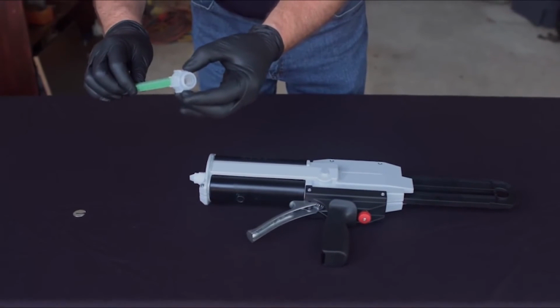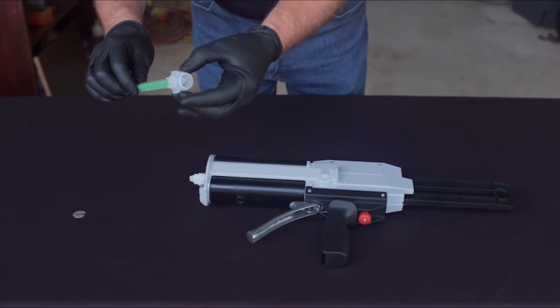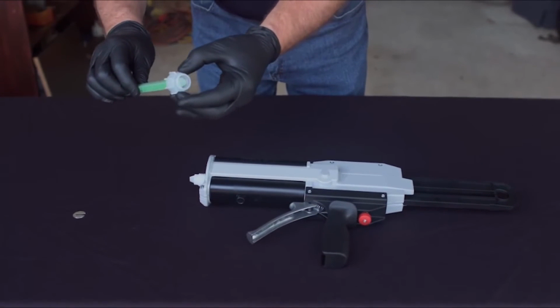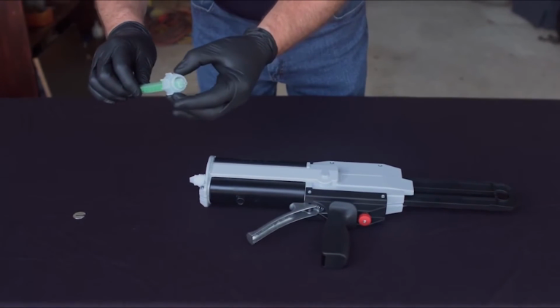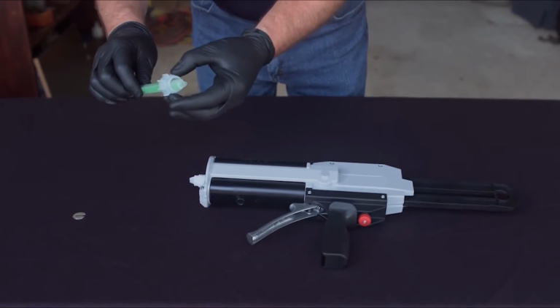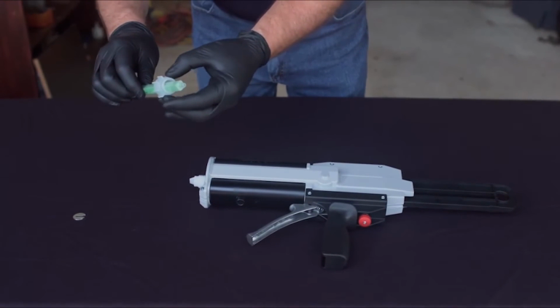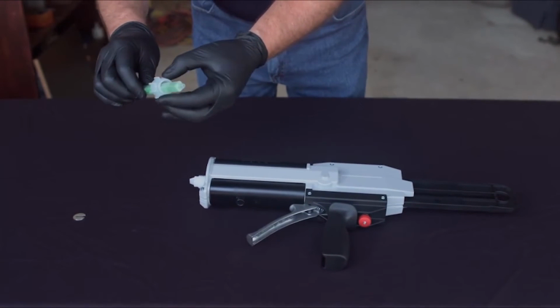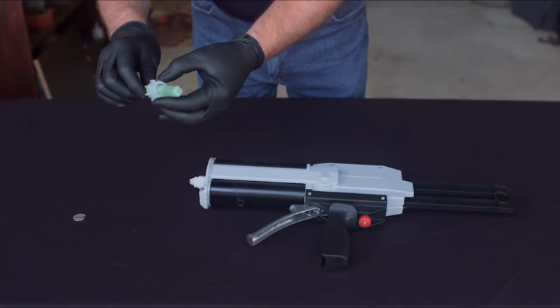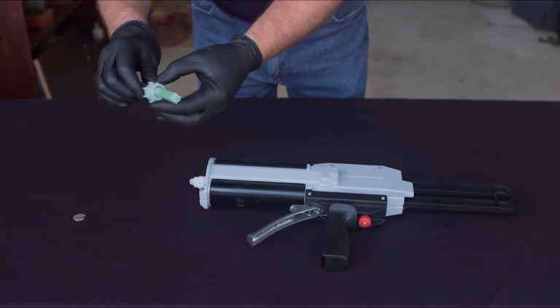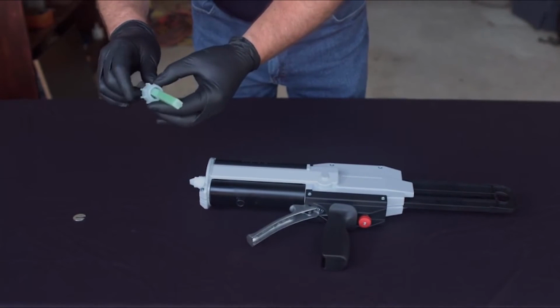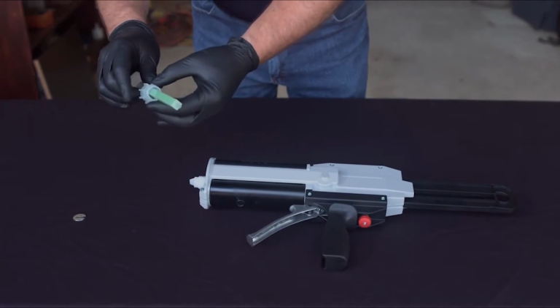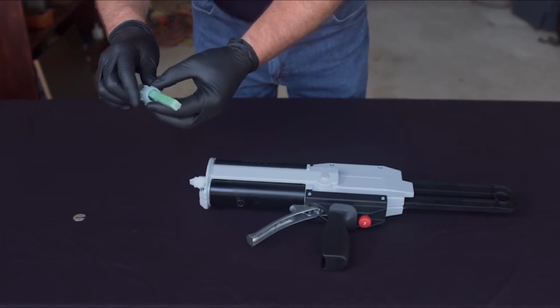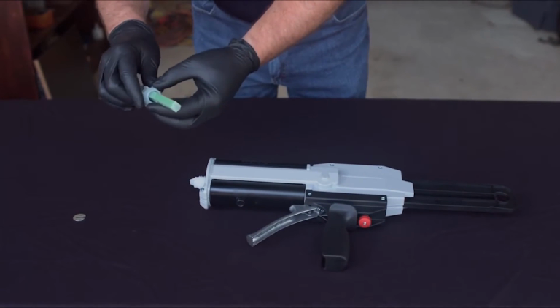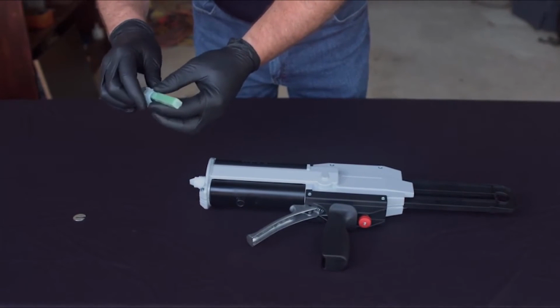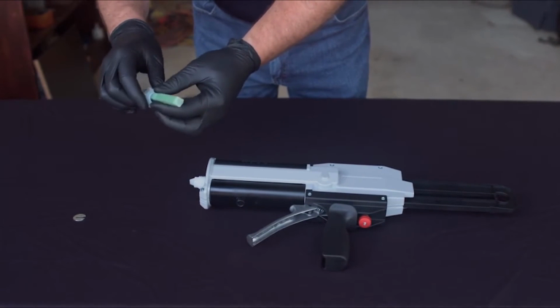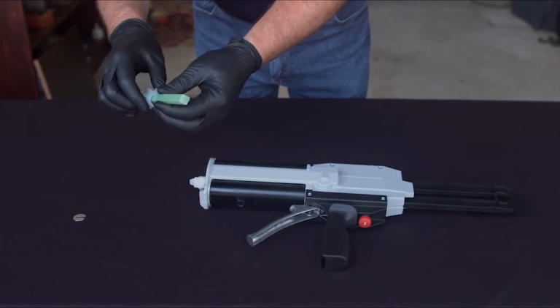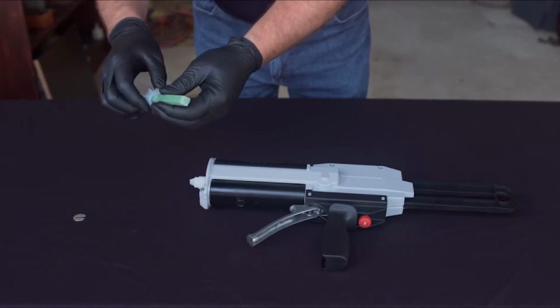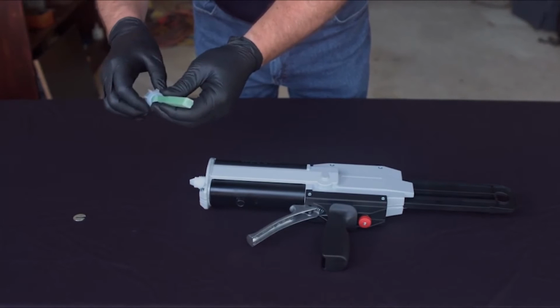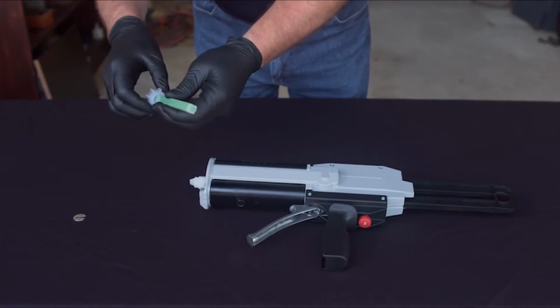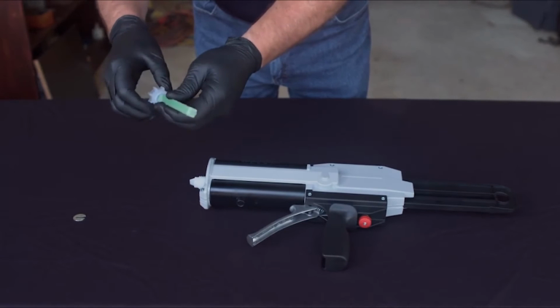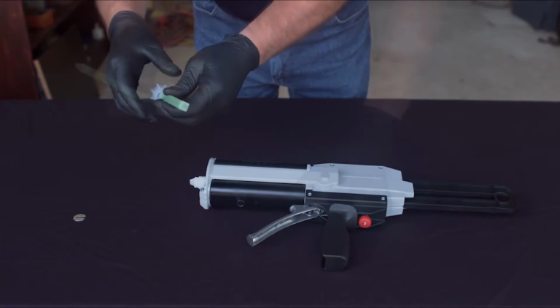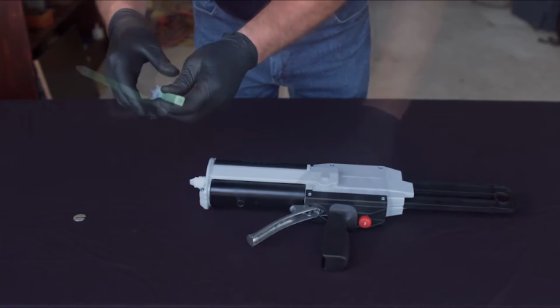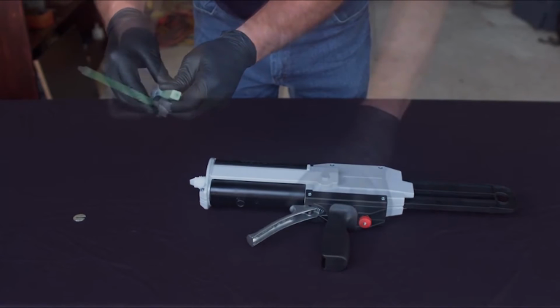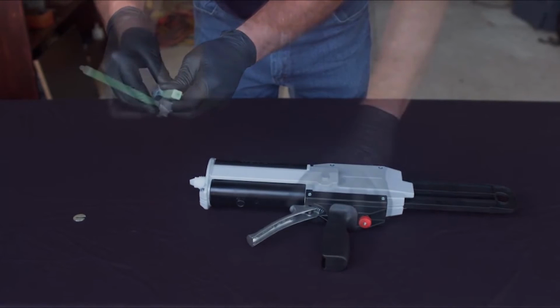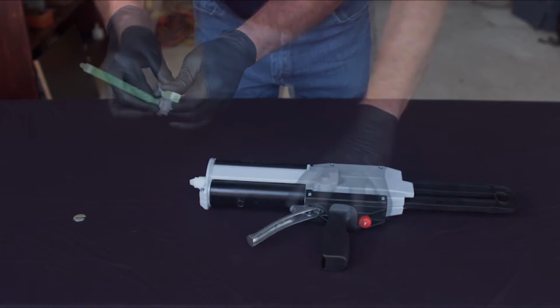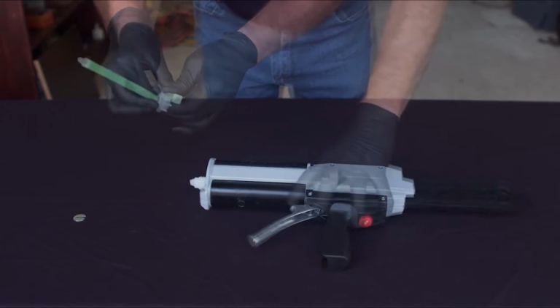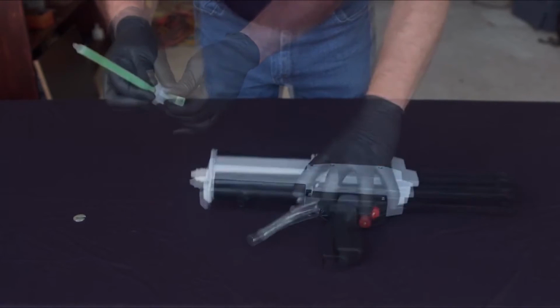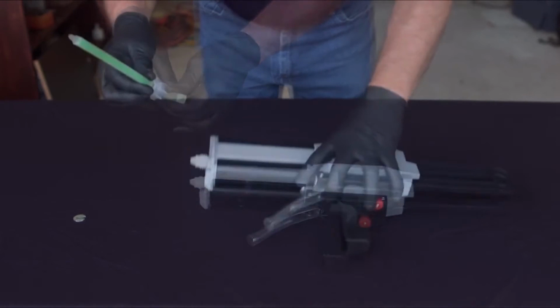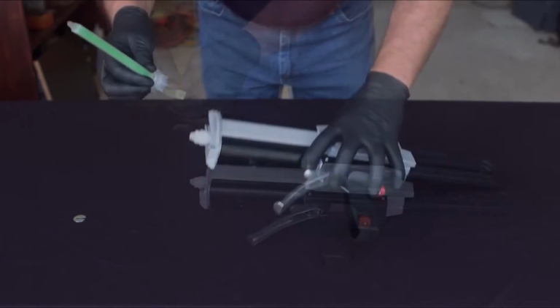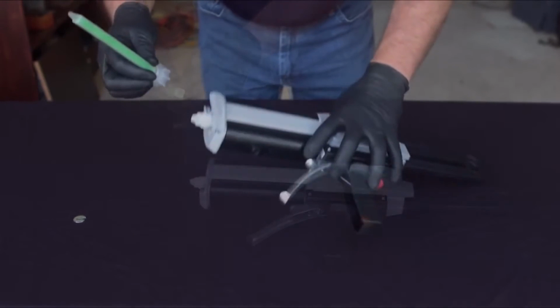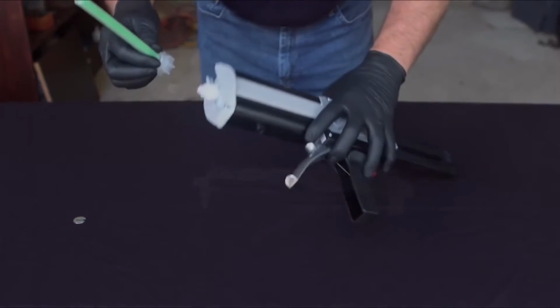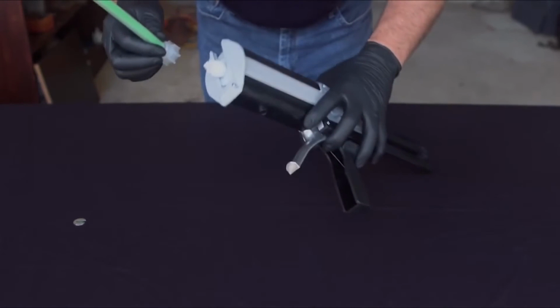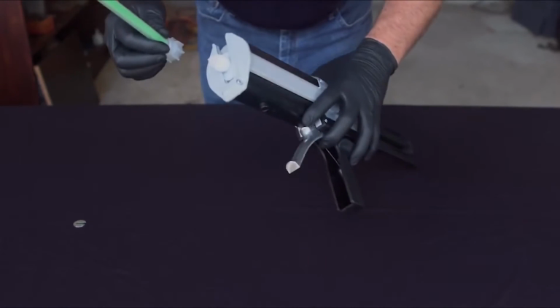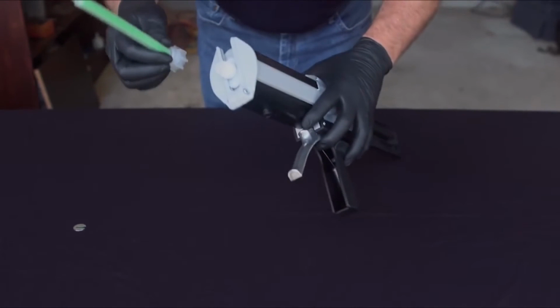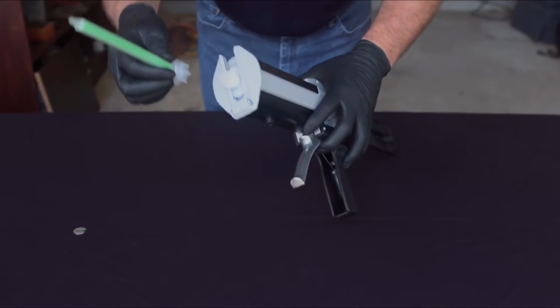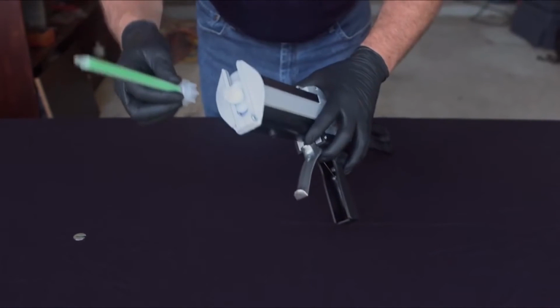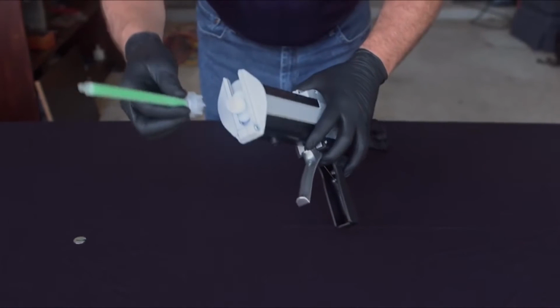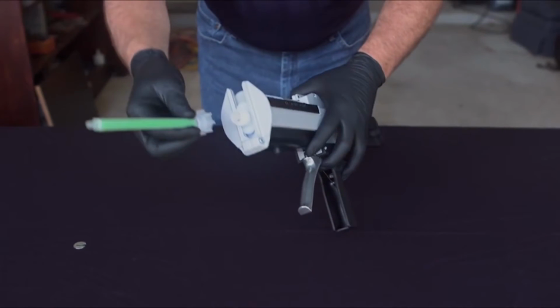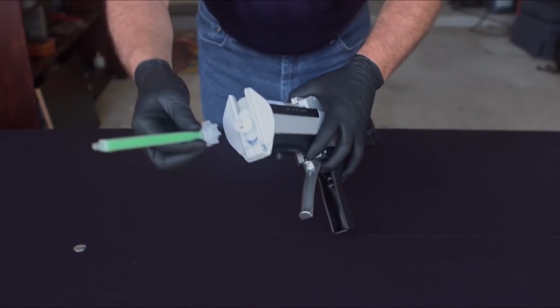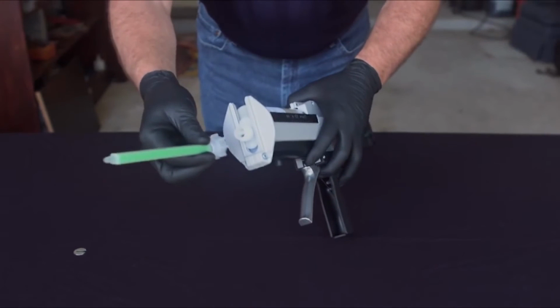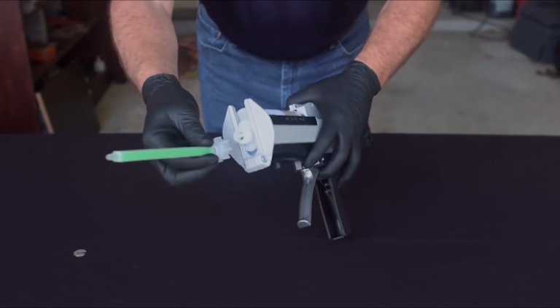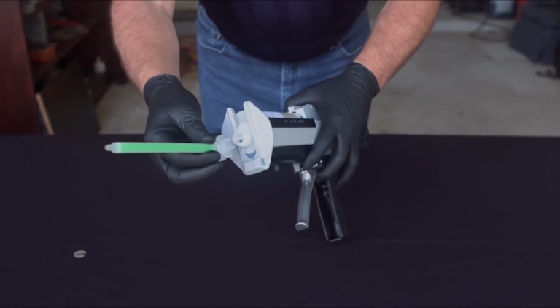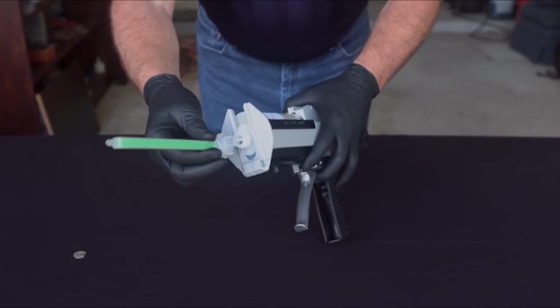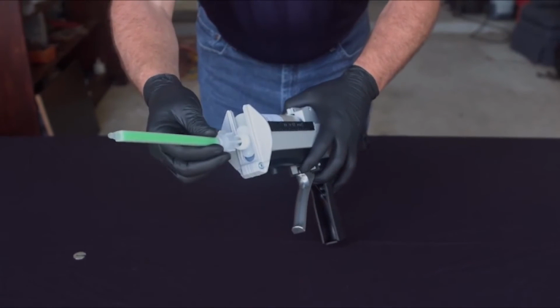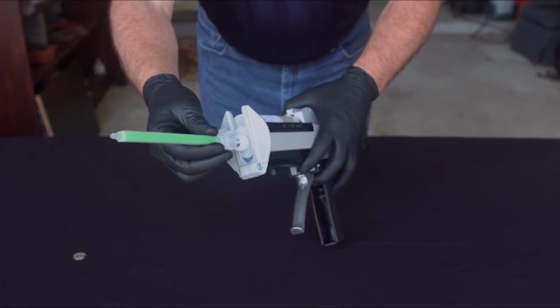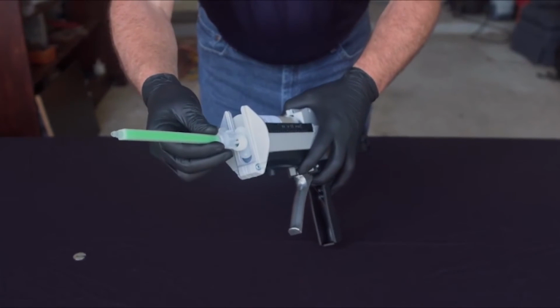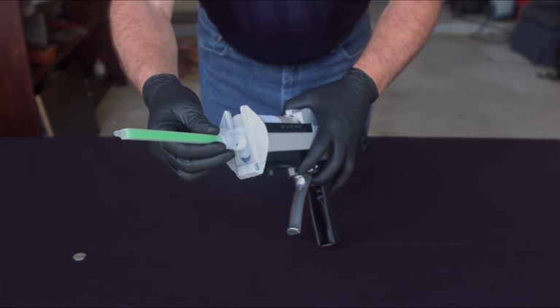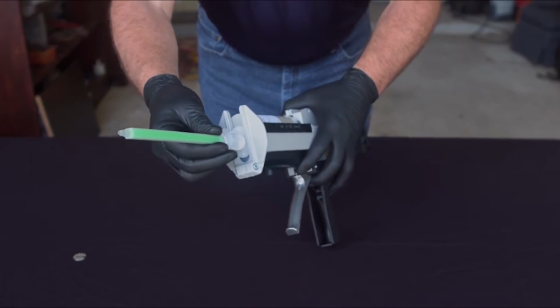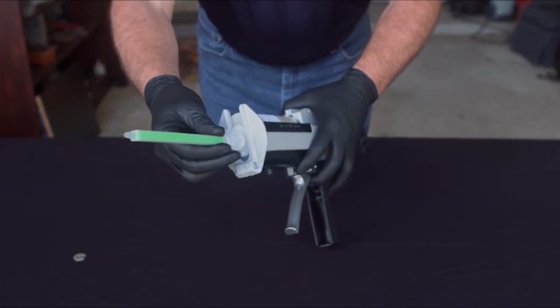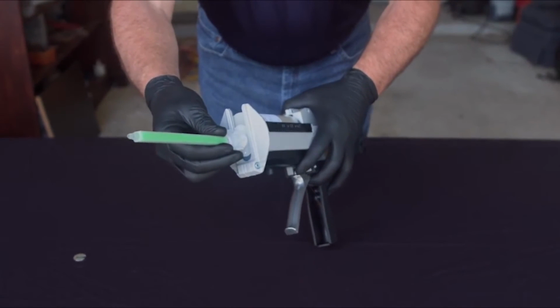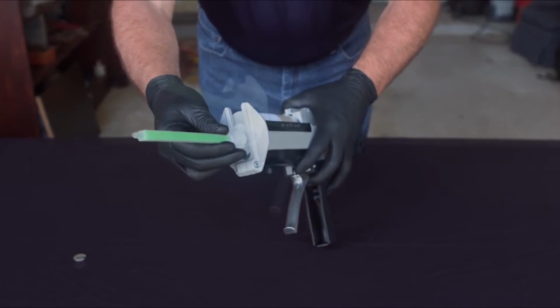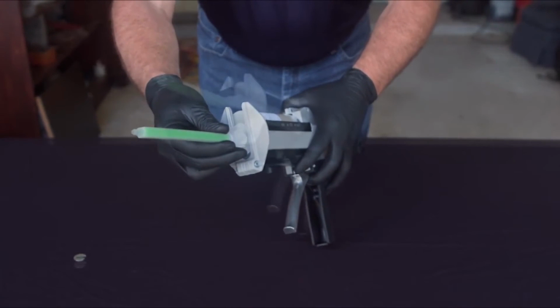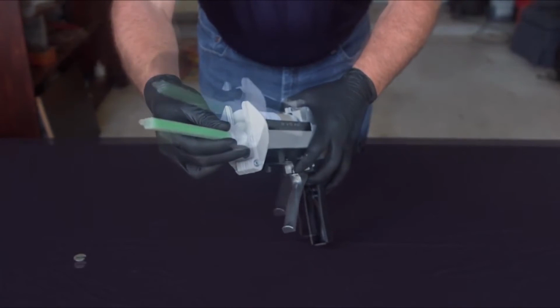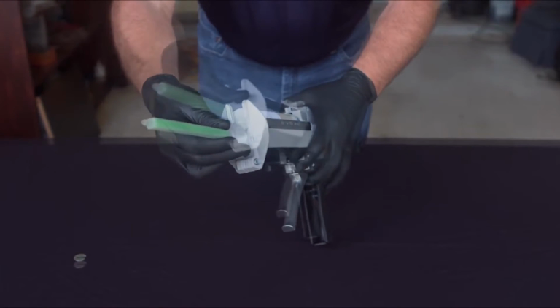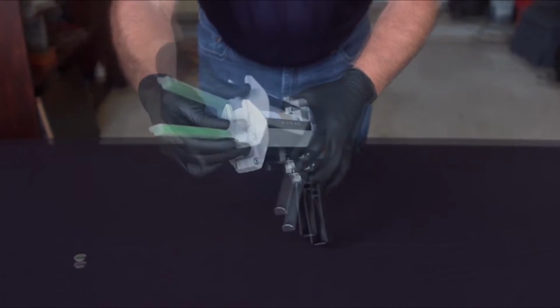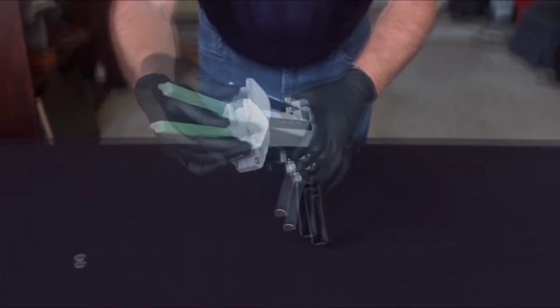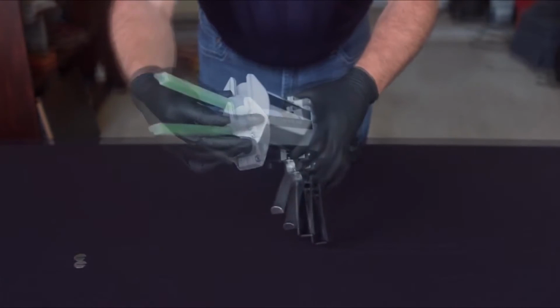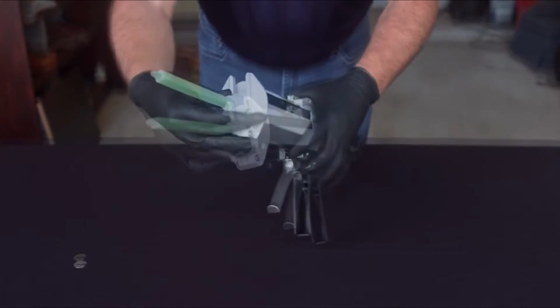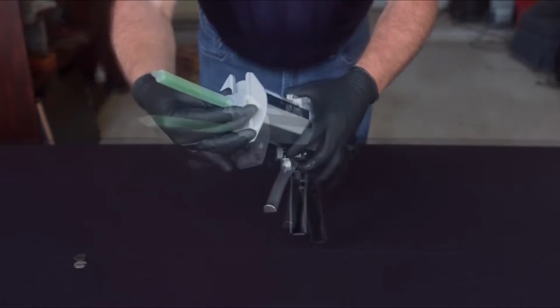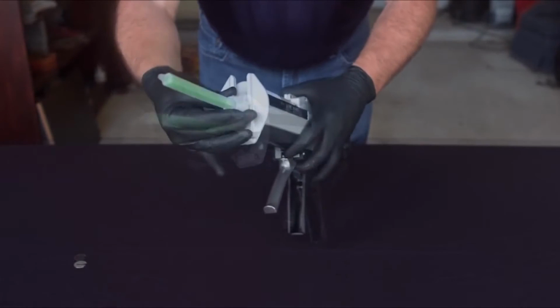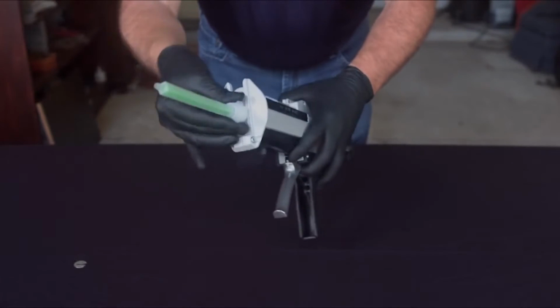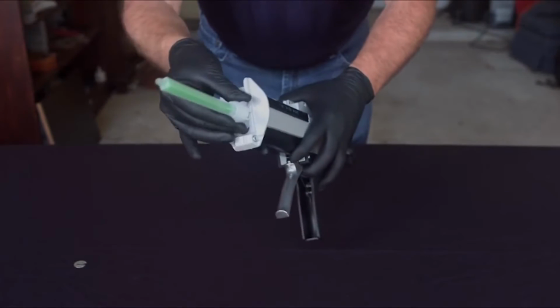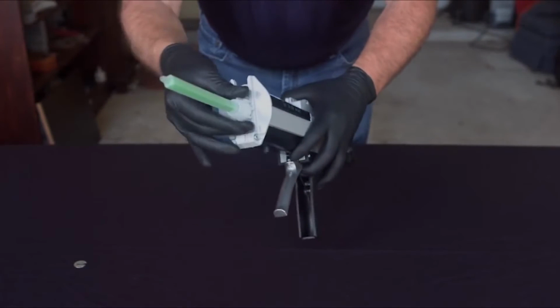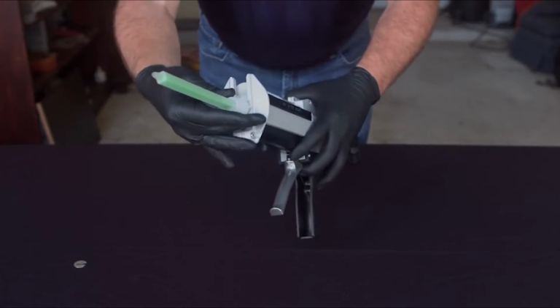Slide the collar nut over the tip of the mixing straw and screw the collar nut with the straw onto the cartridge. Hand tighten only.